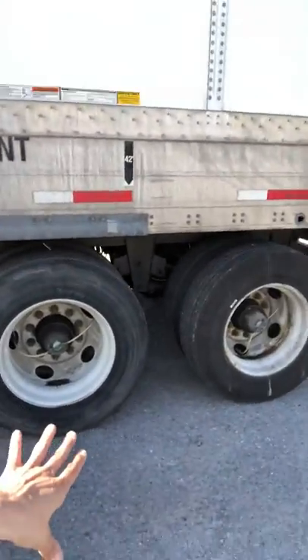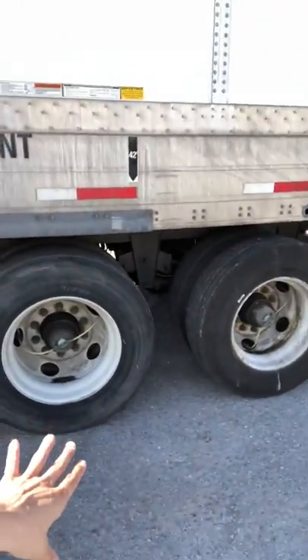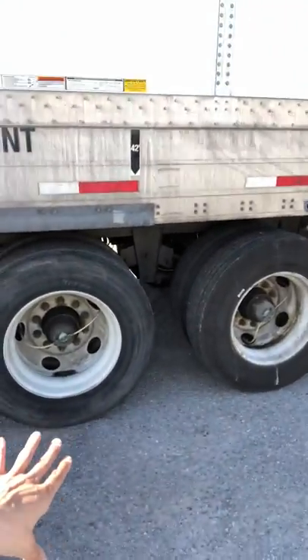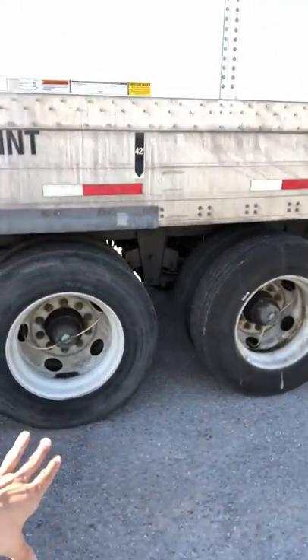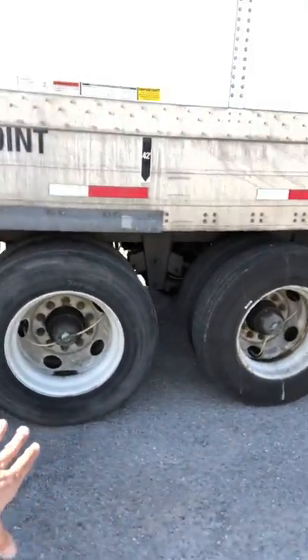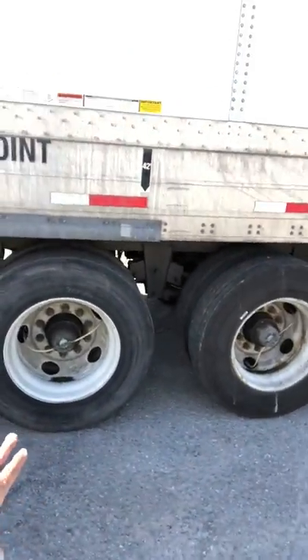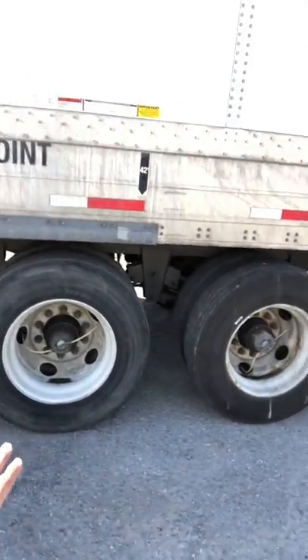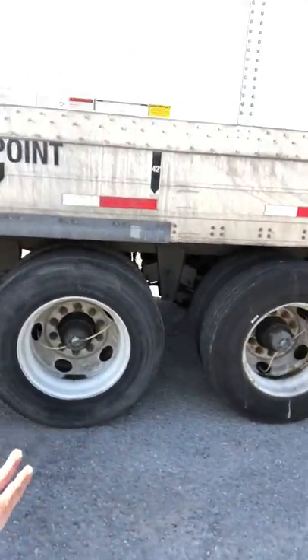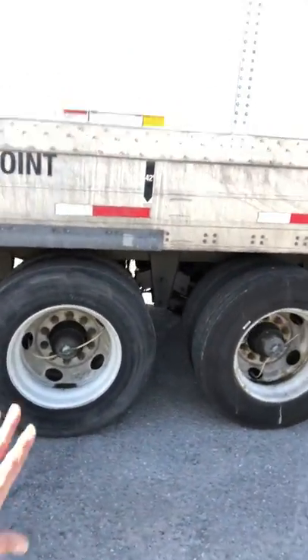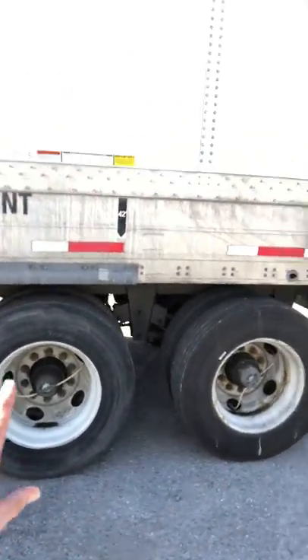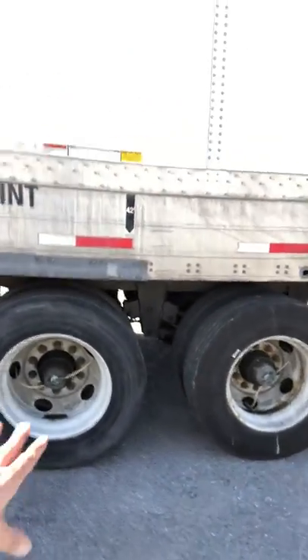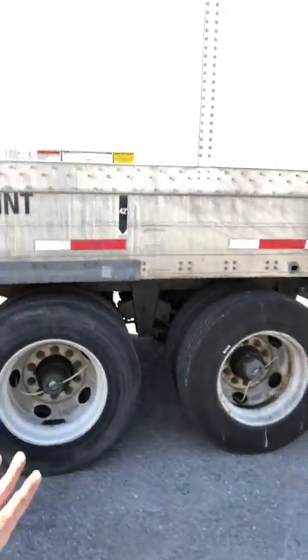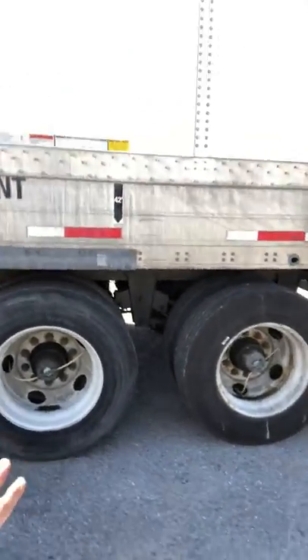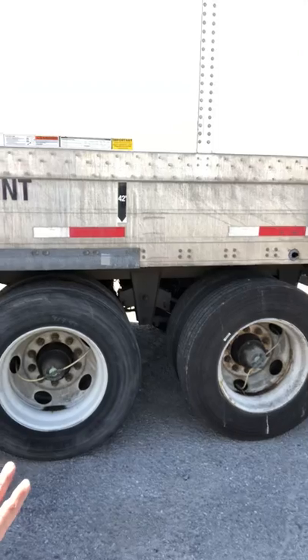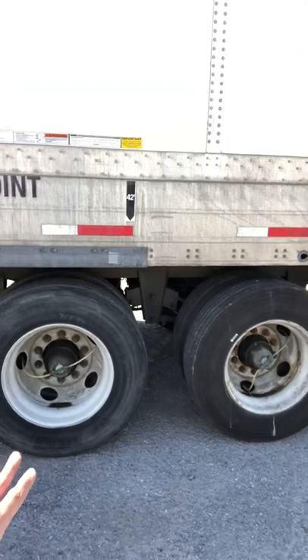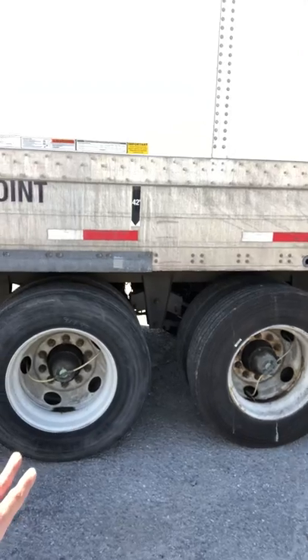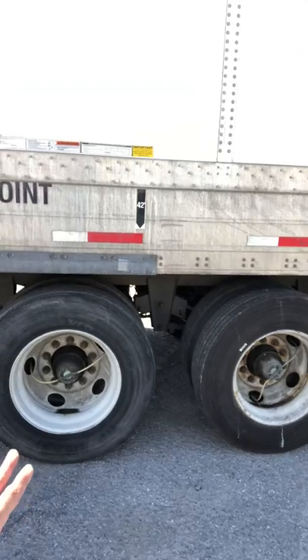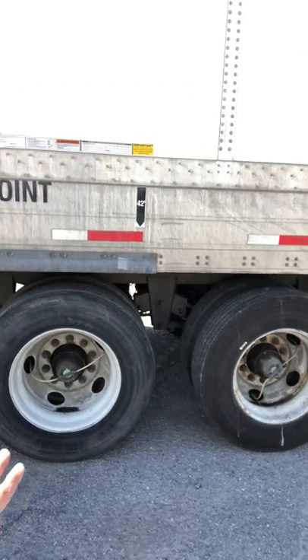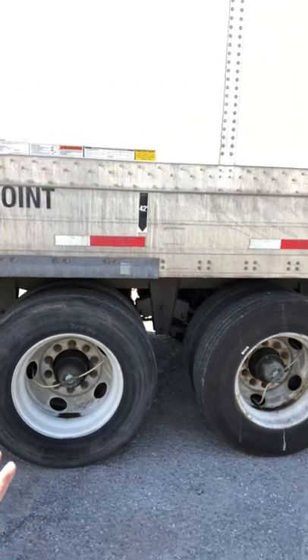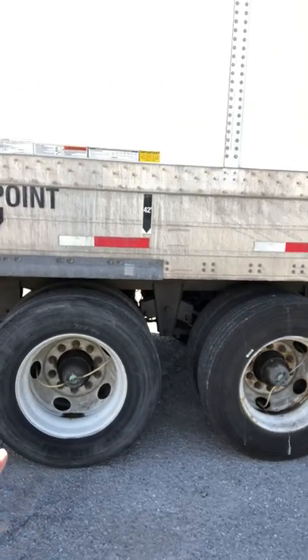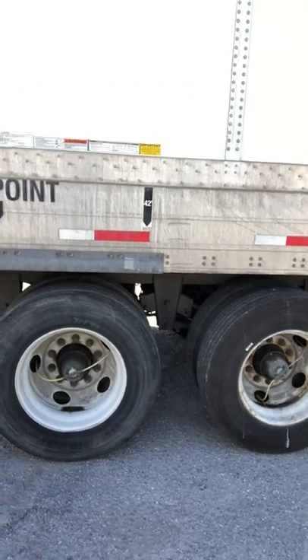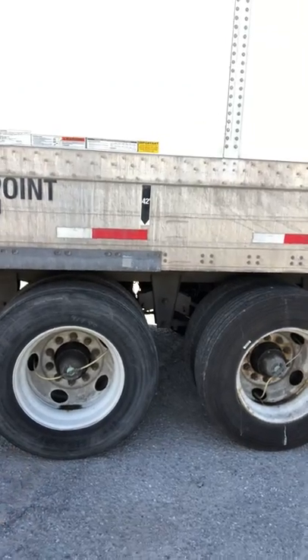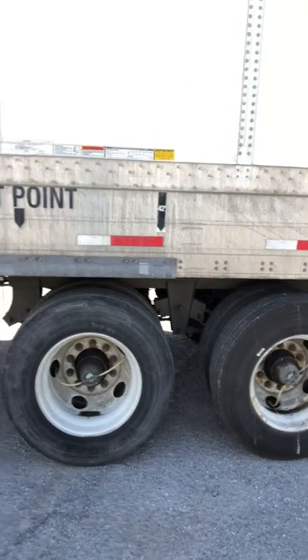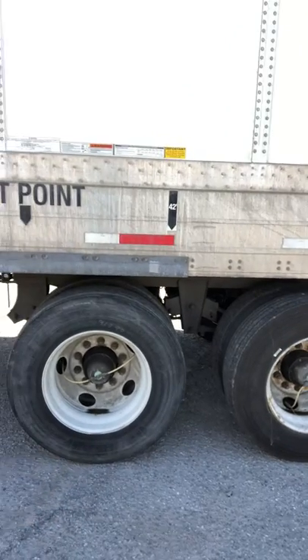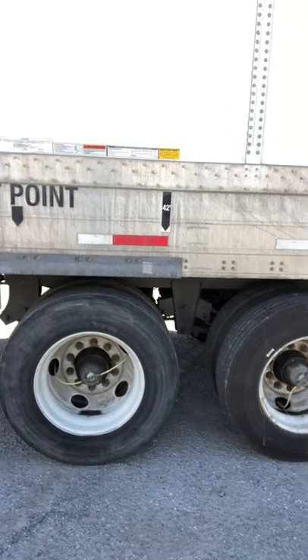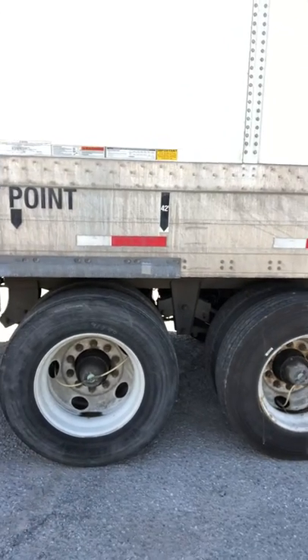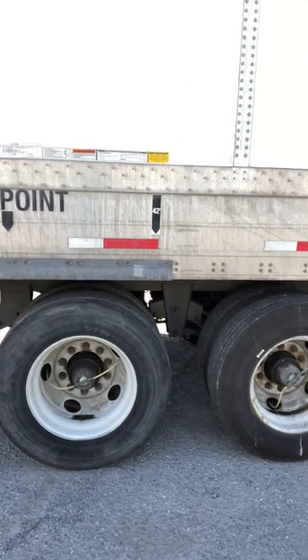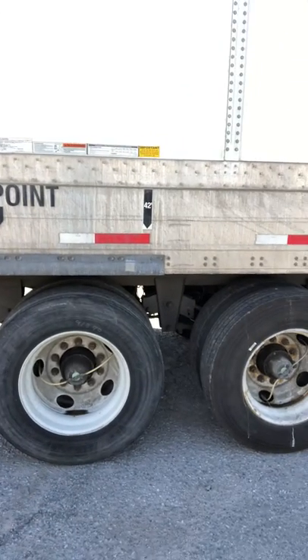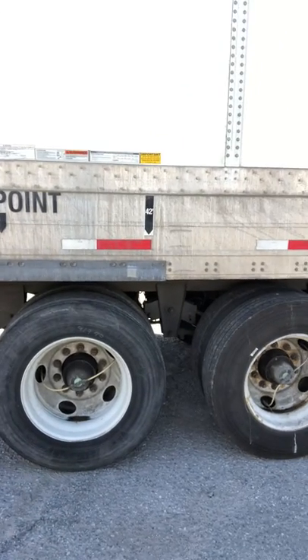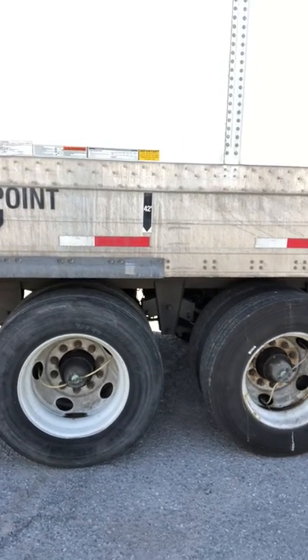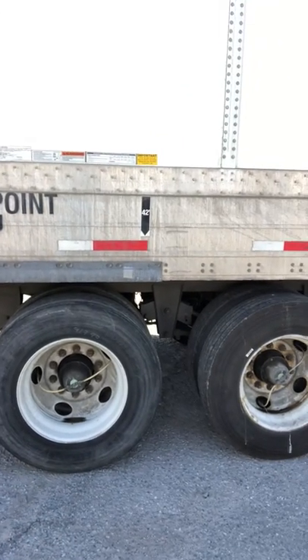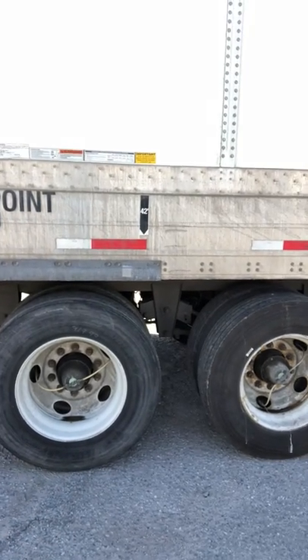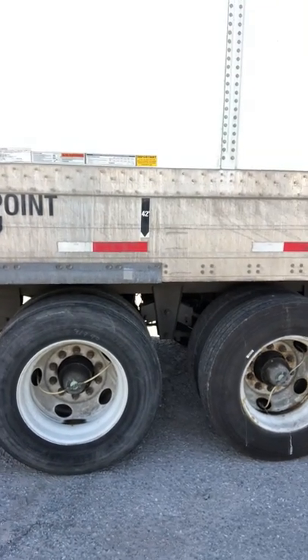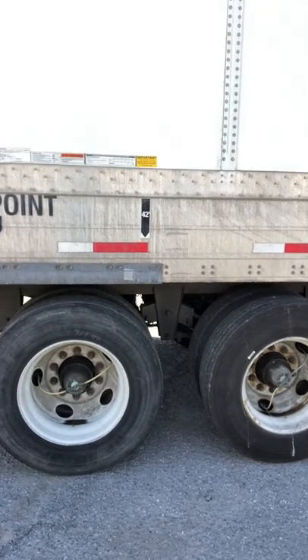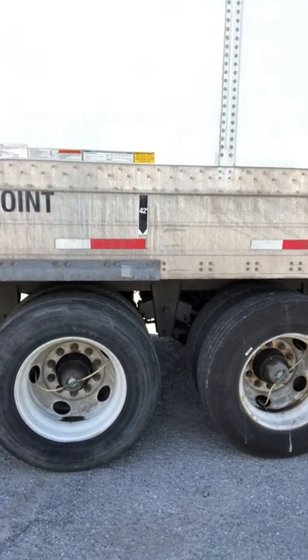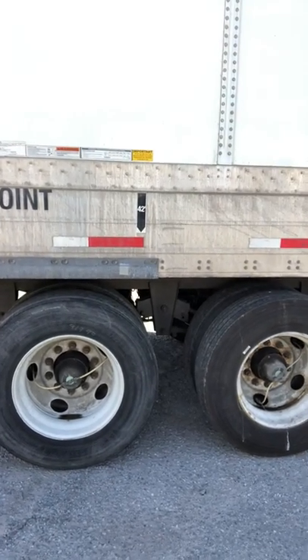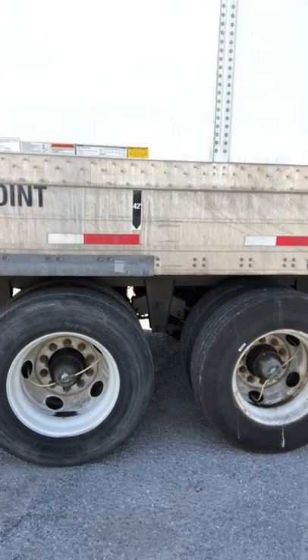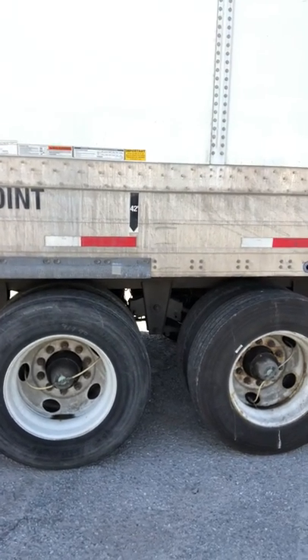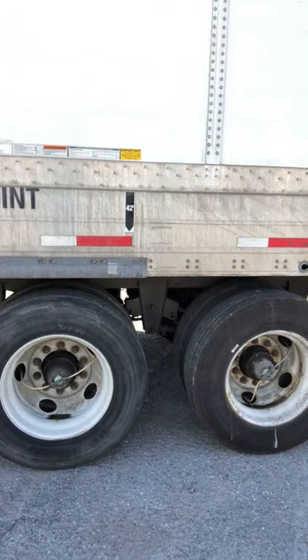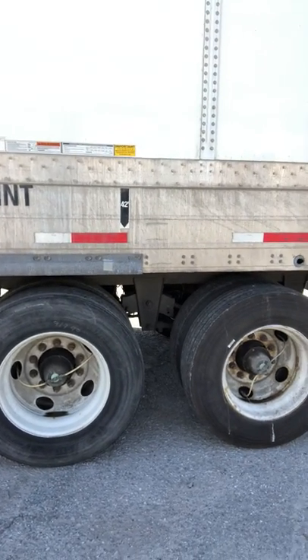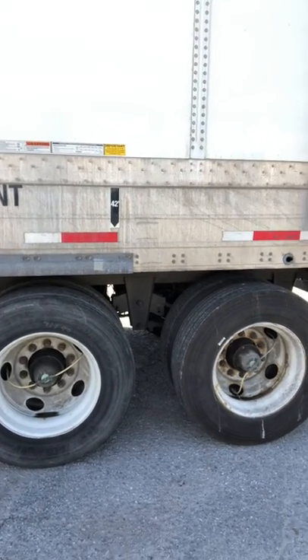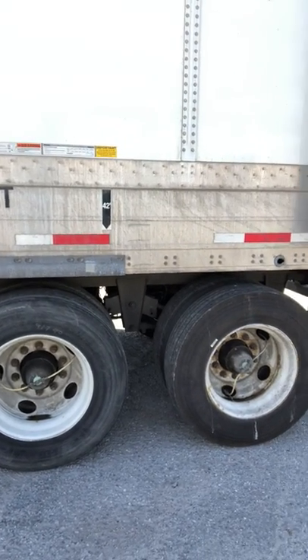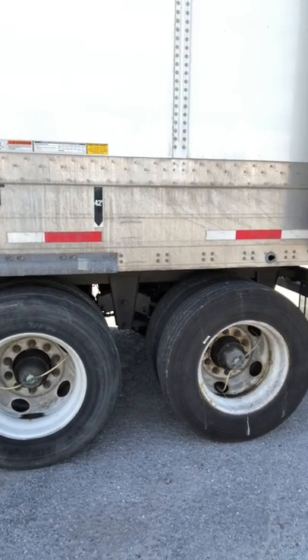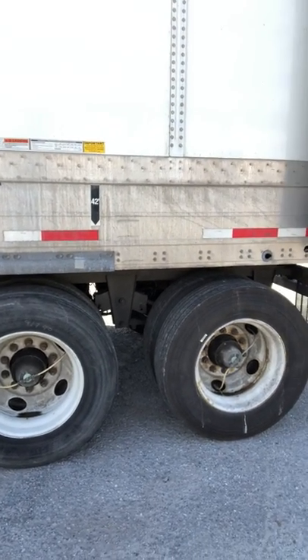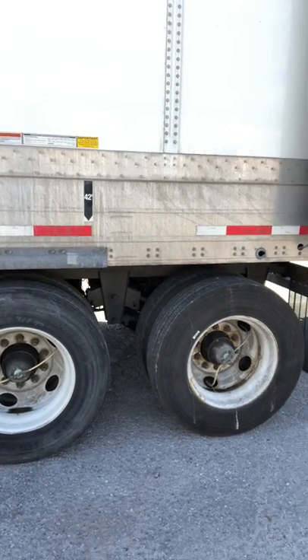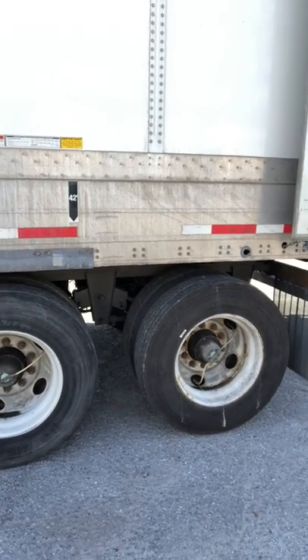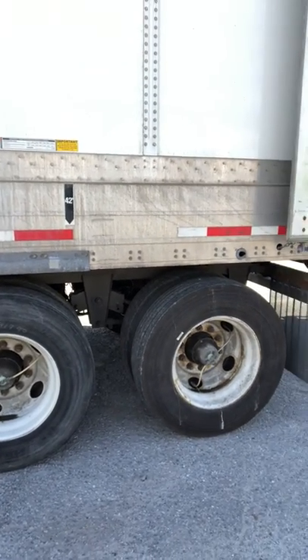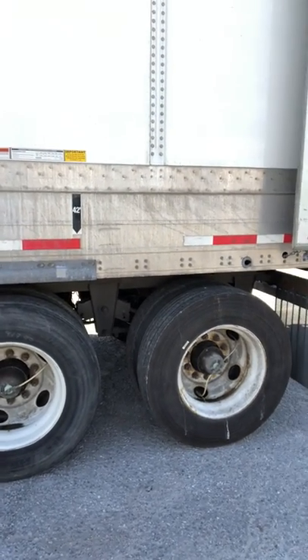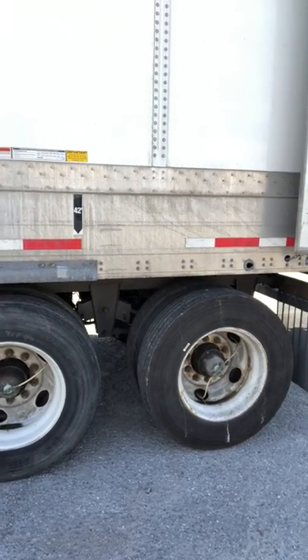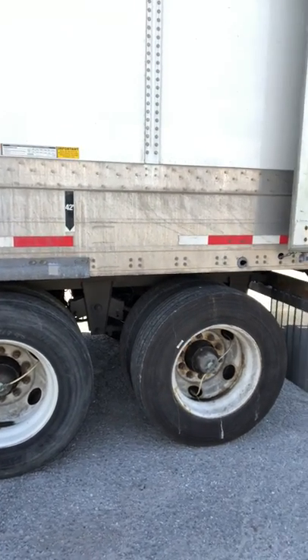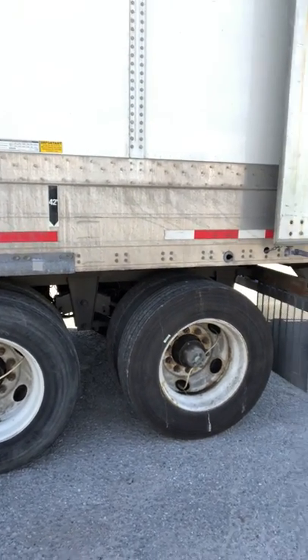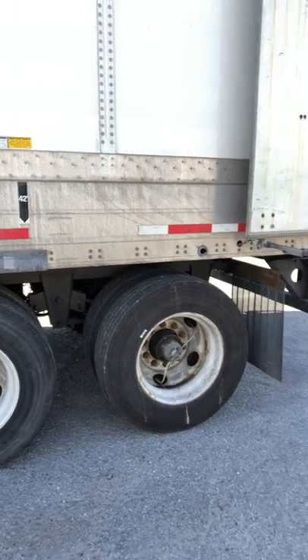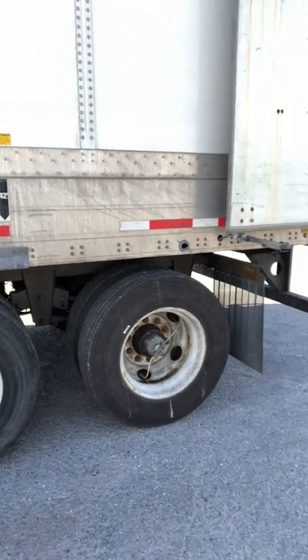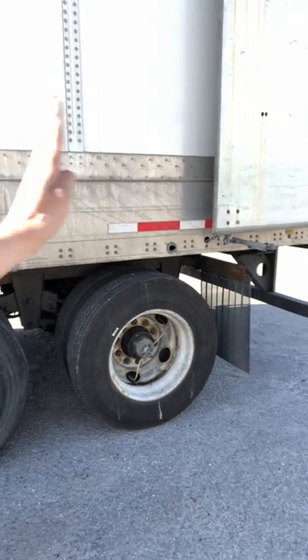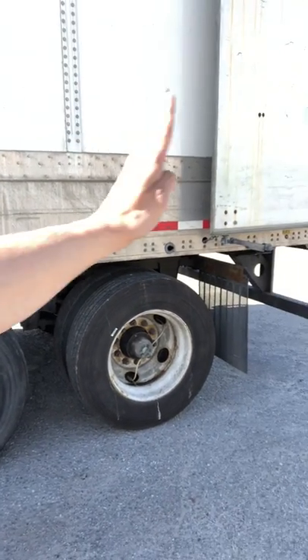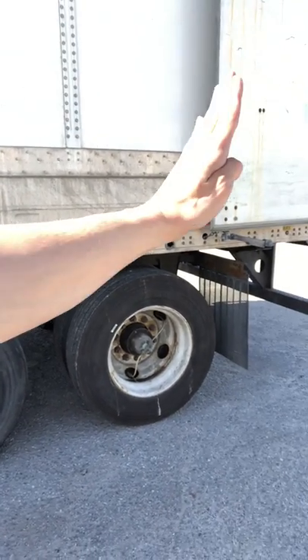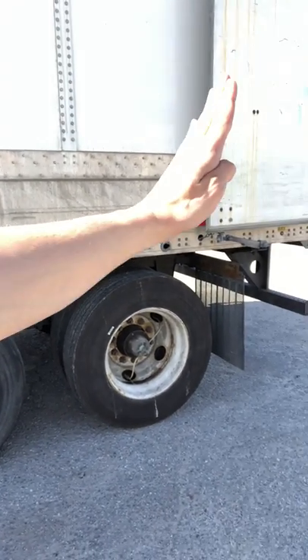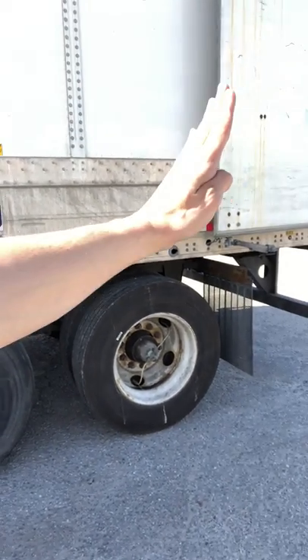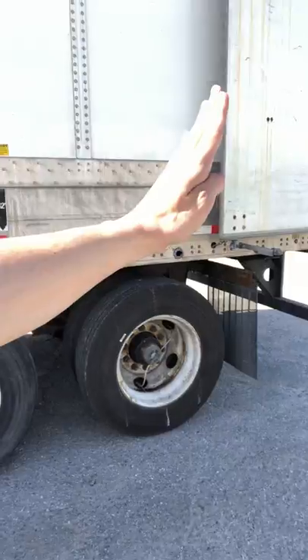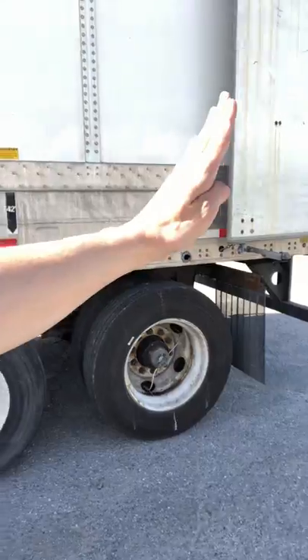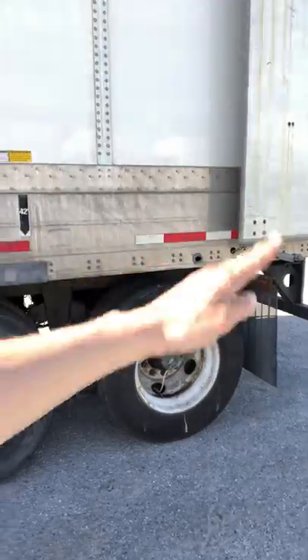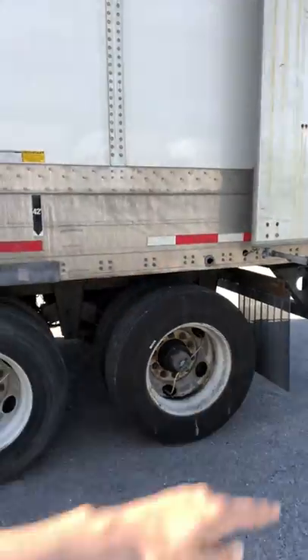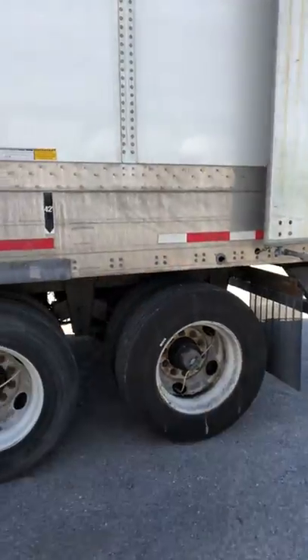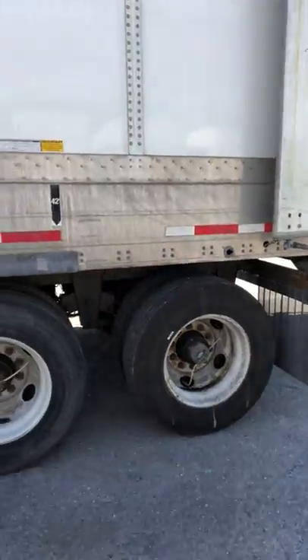So with the brakes applied, what I'm basically going to do is put the truck in reverse, which is going to slide the trailer back.